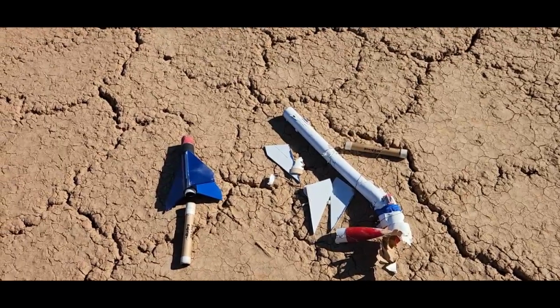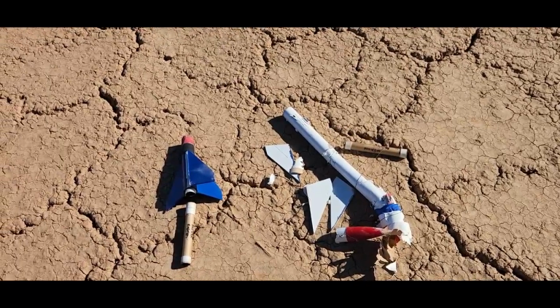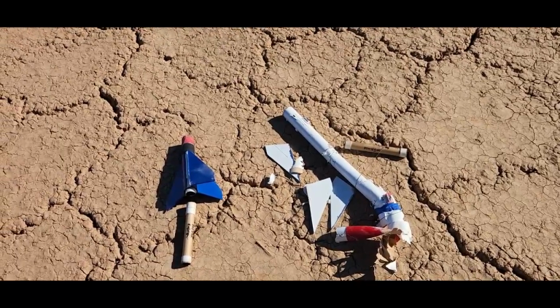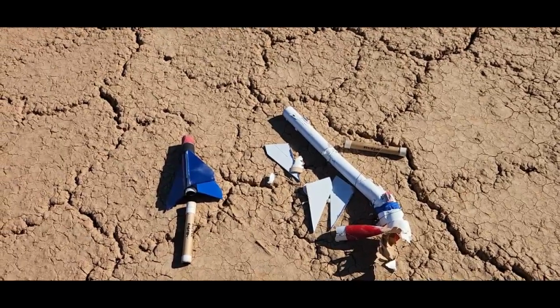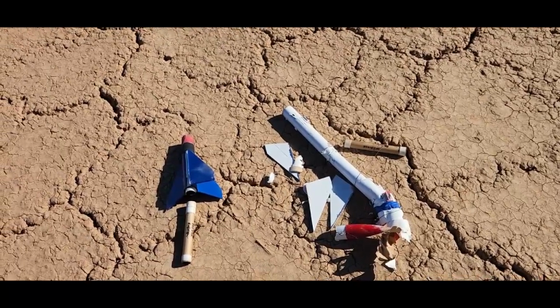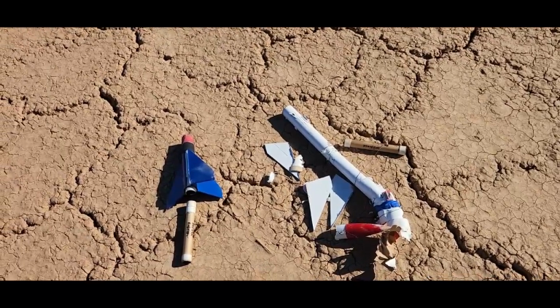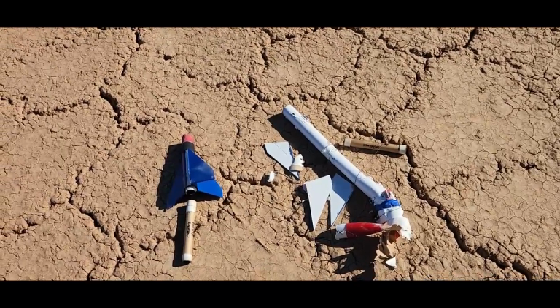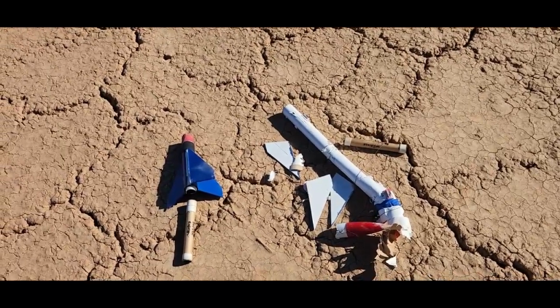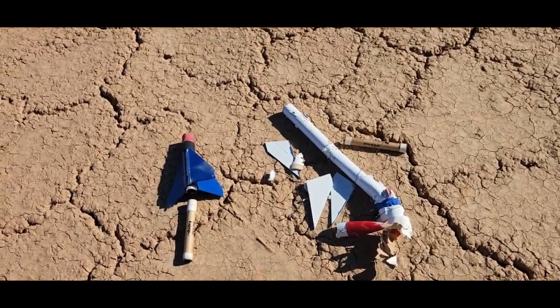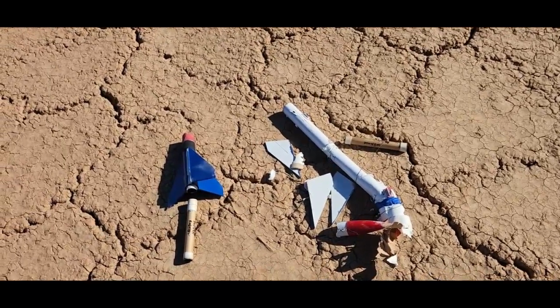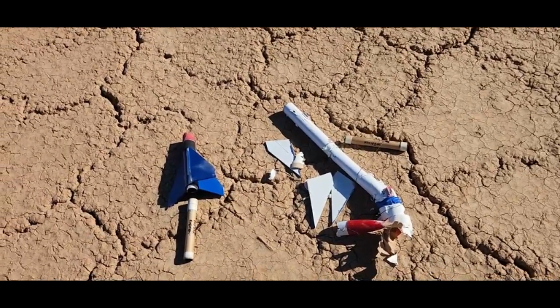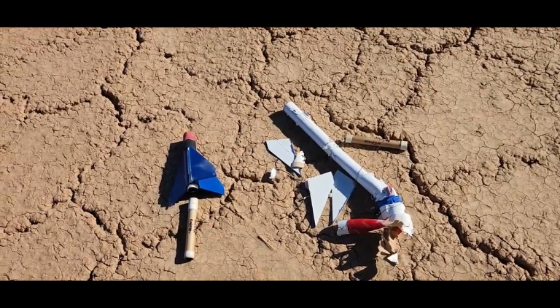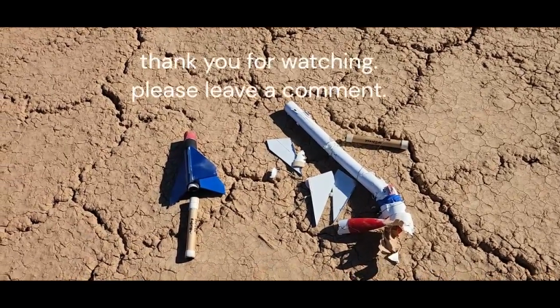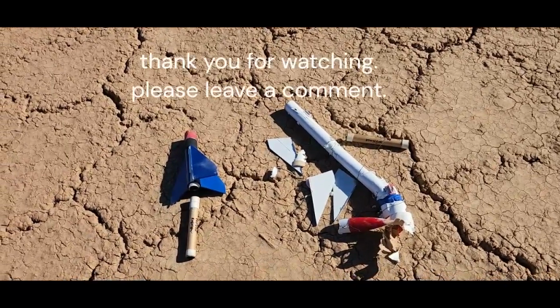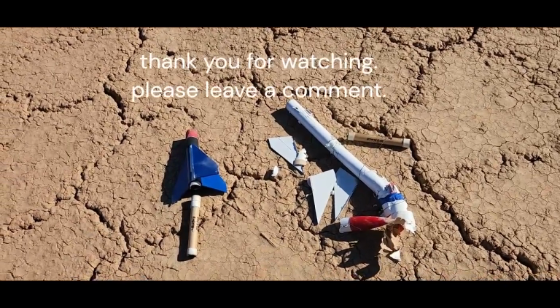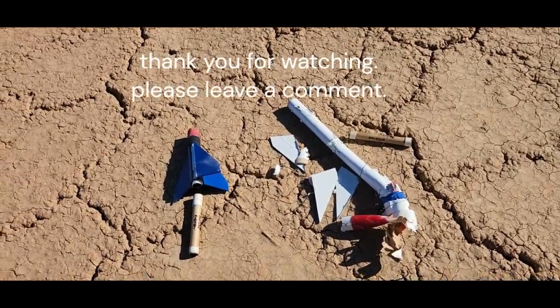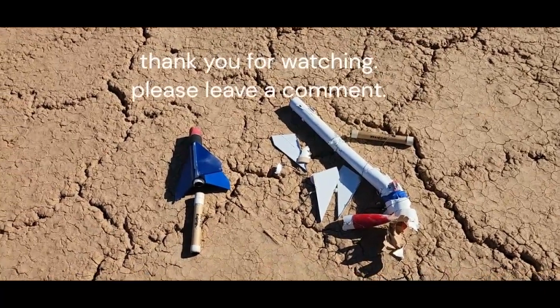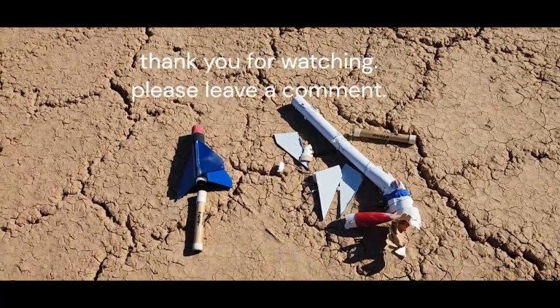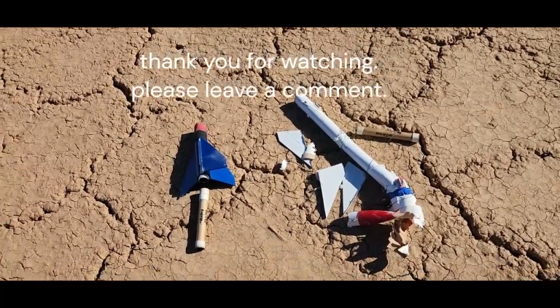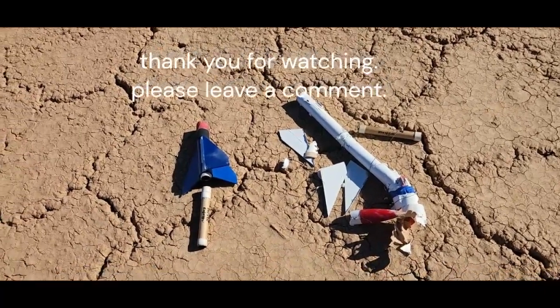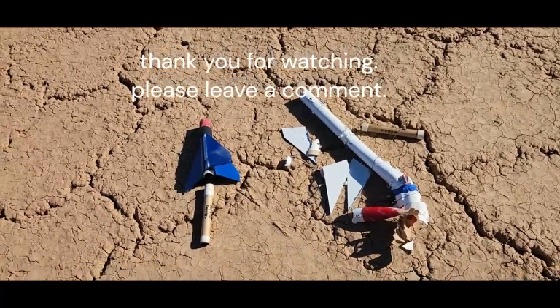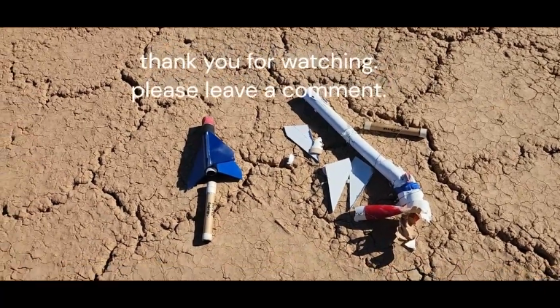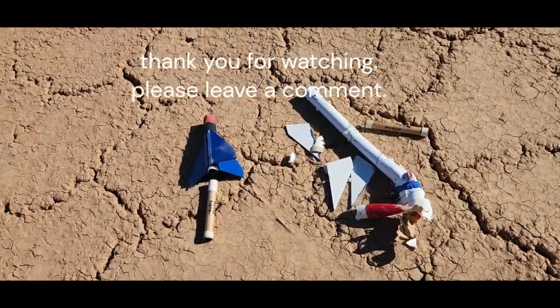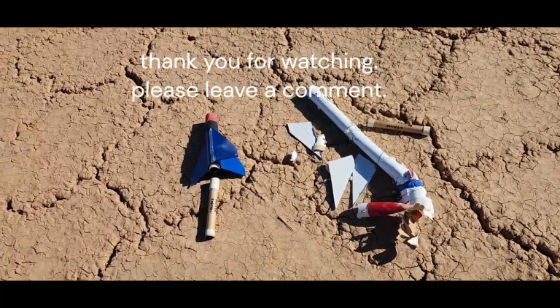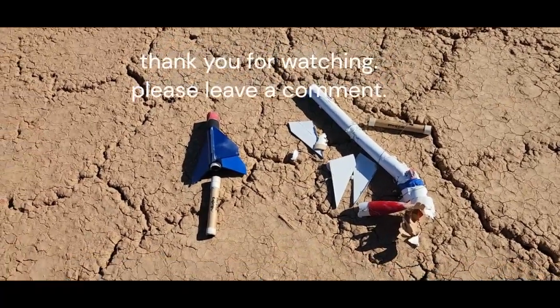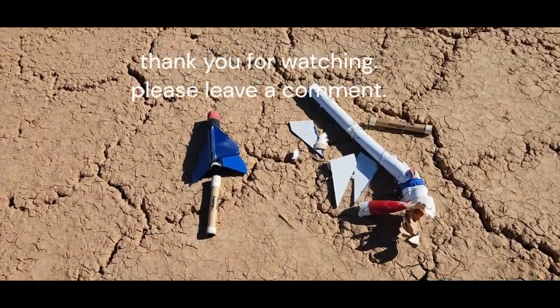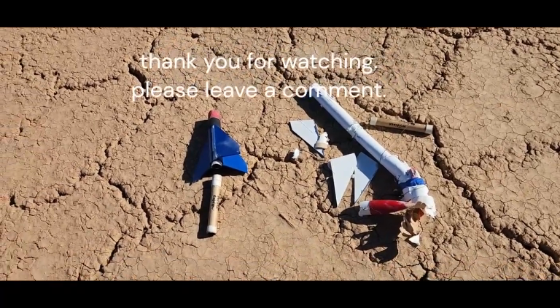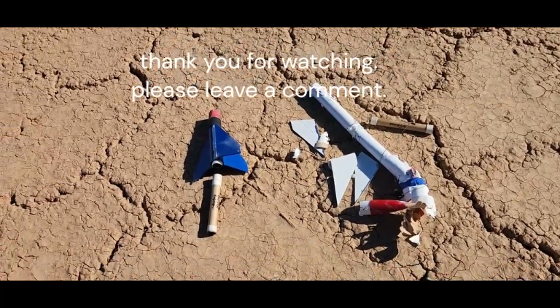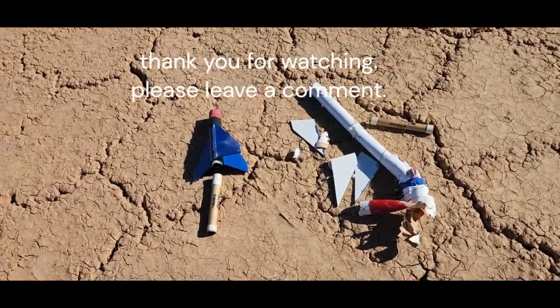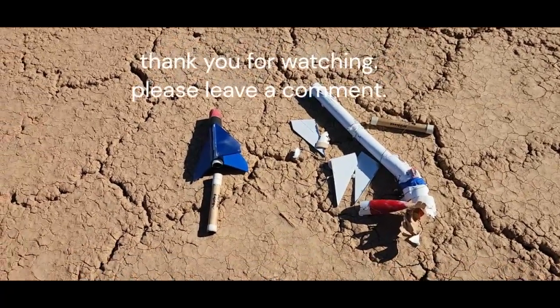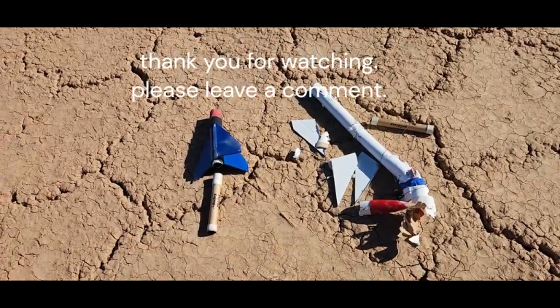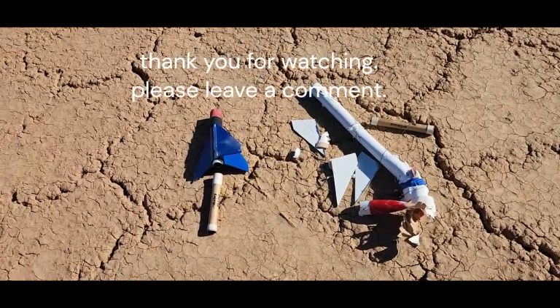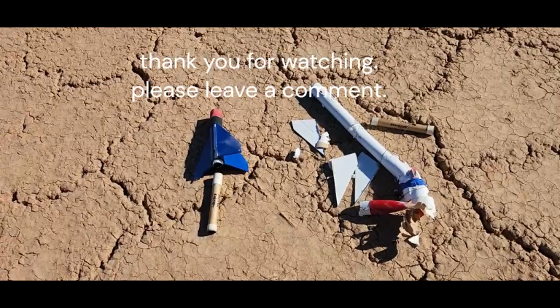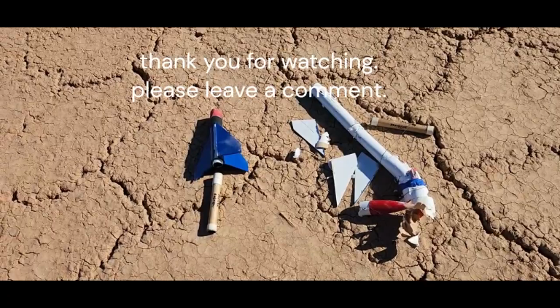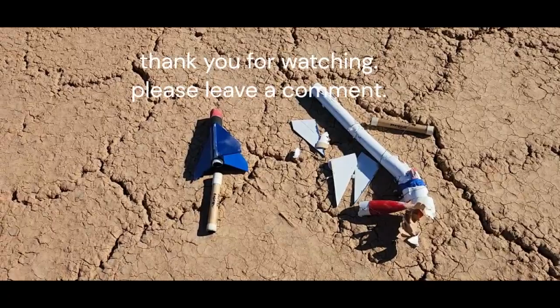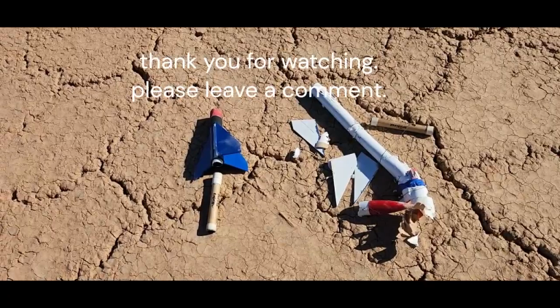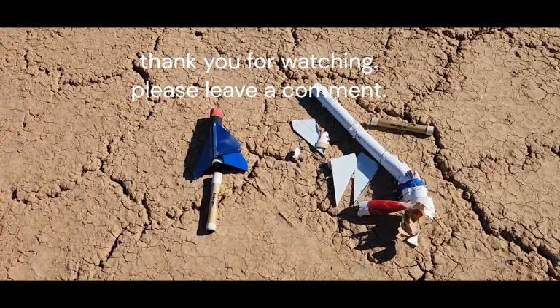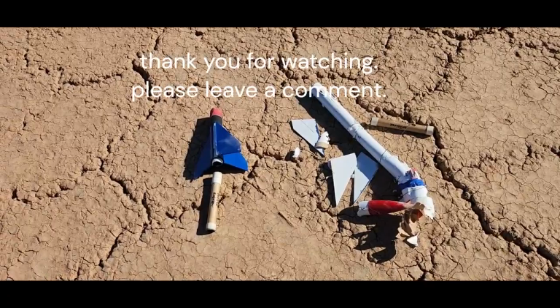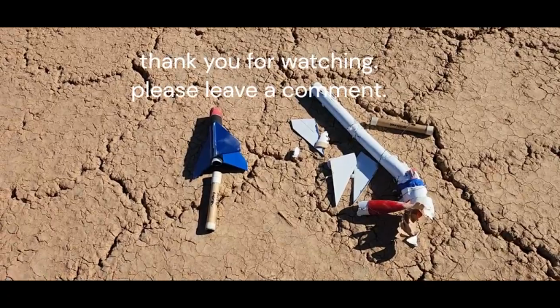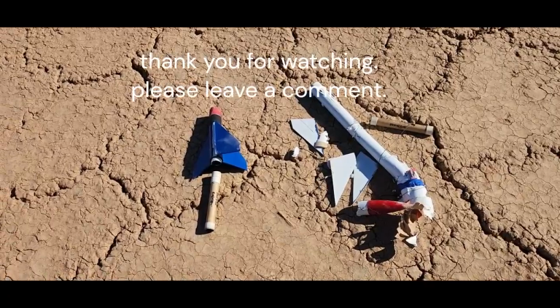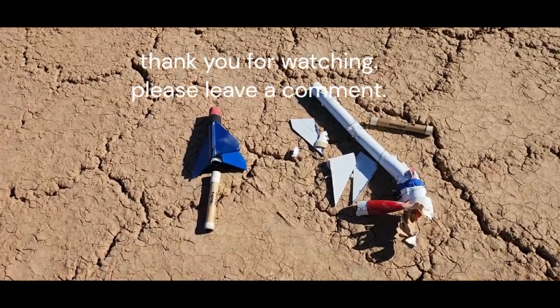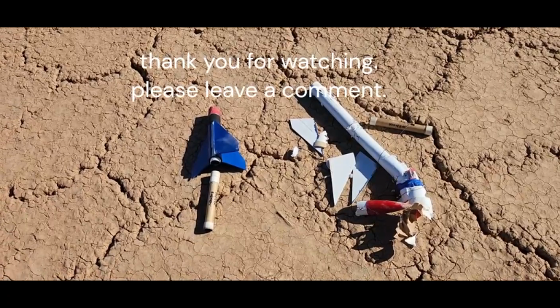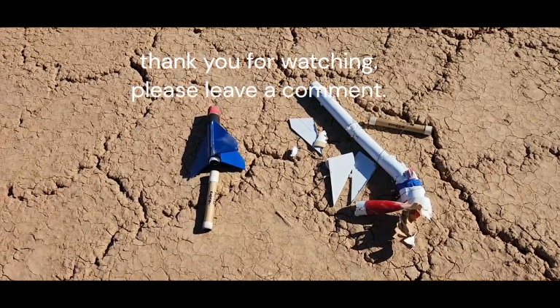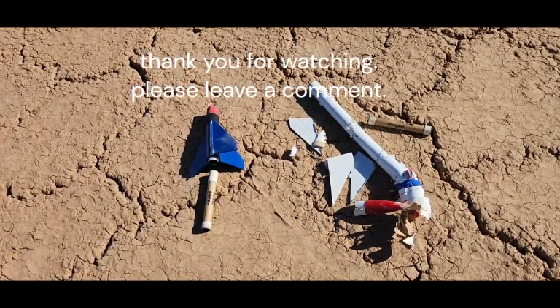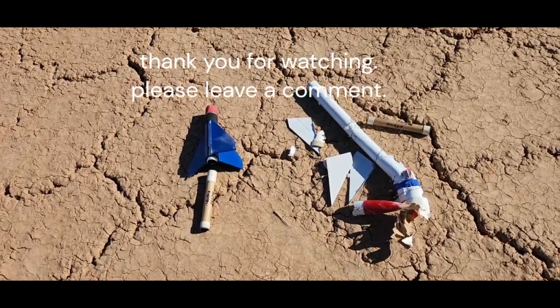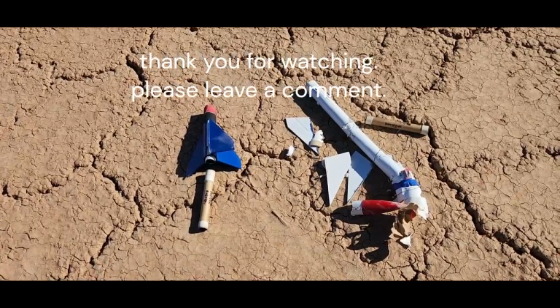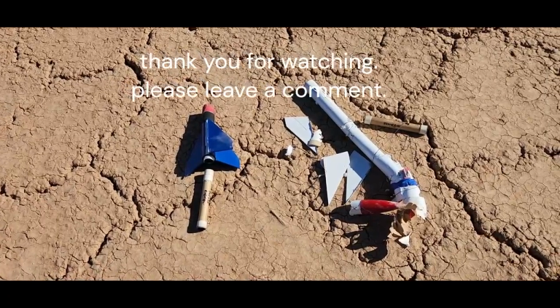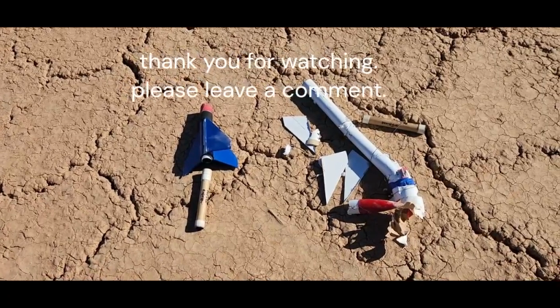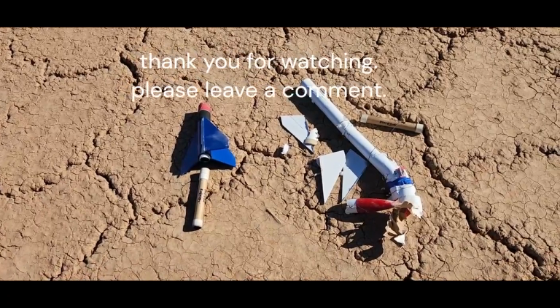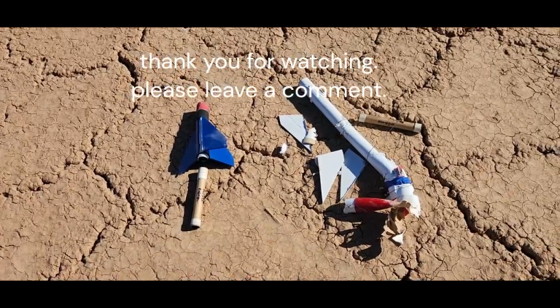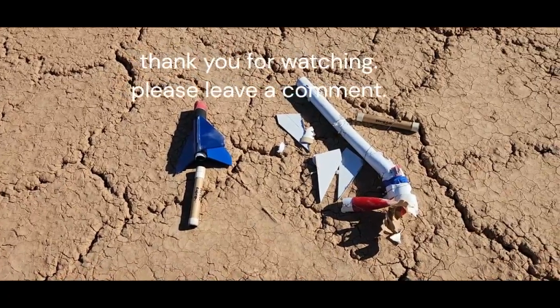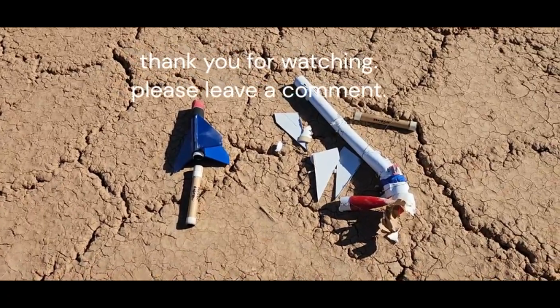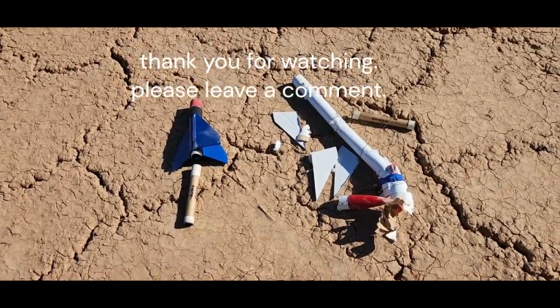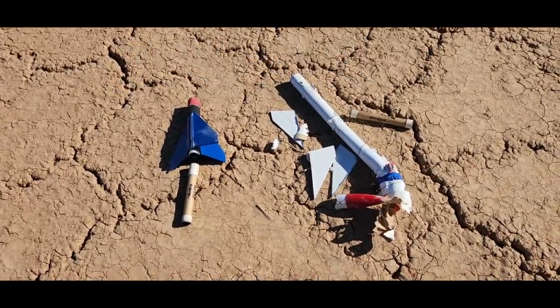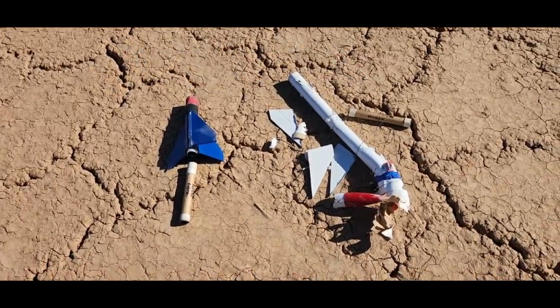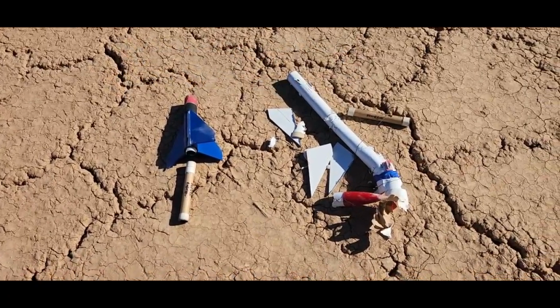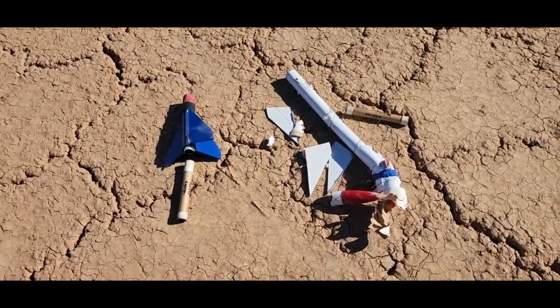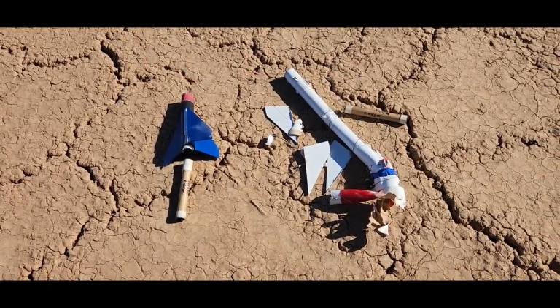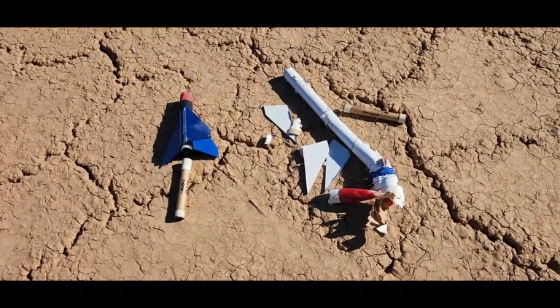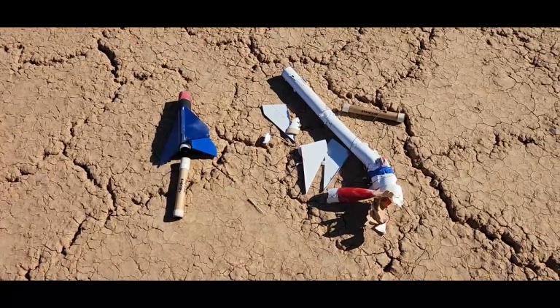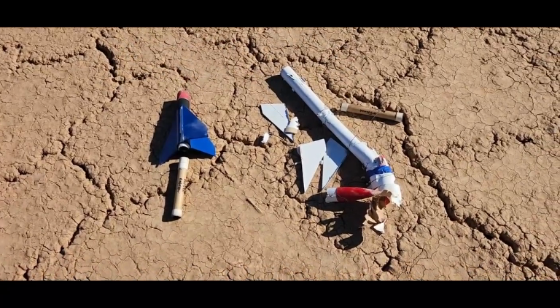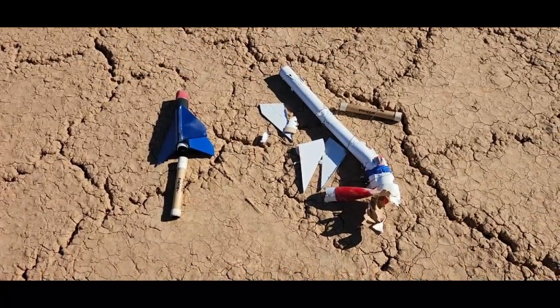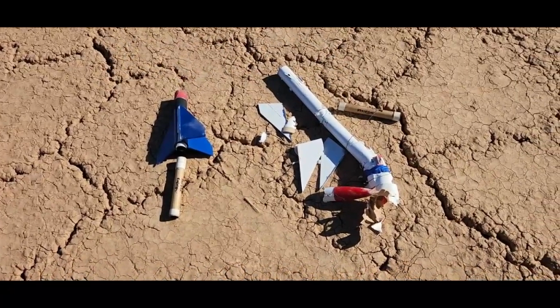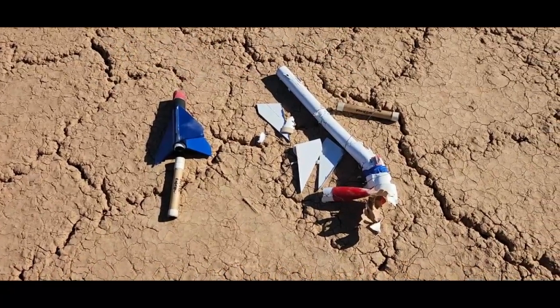Then I'll put an altimeter on it. I would have ruined the altimeter this time. But that's that one.